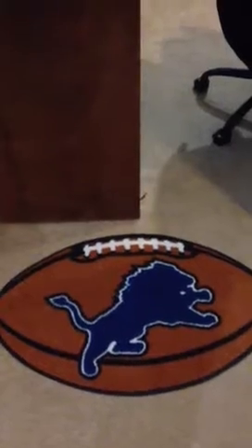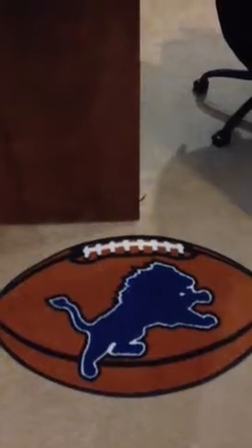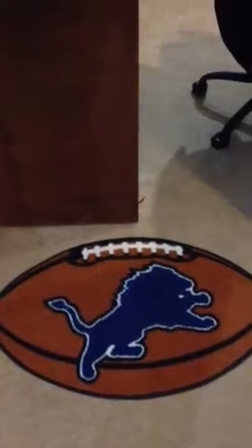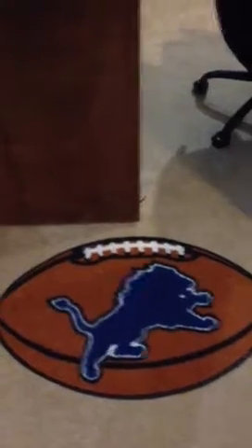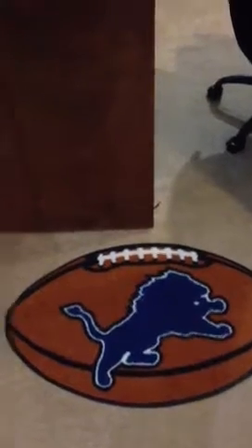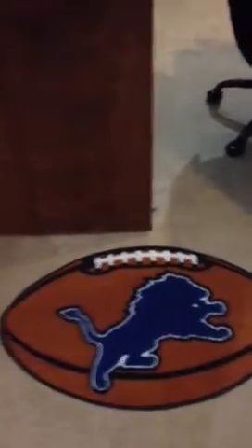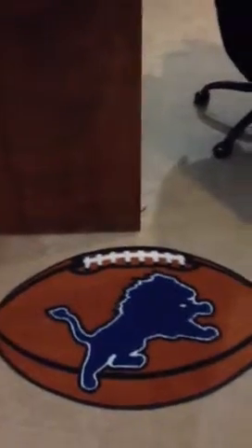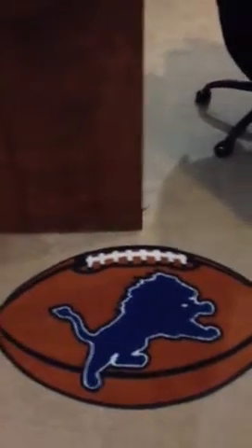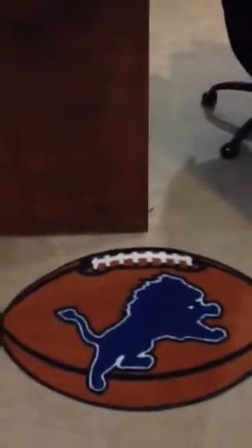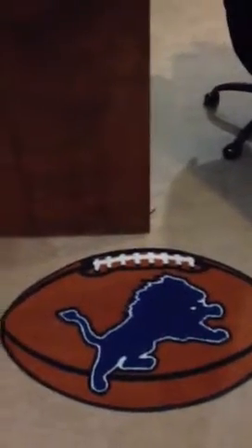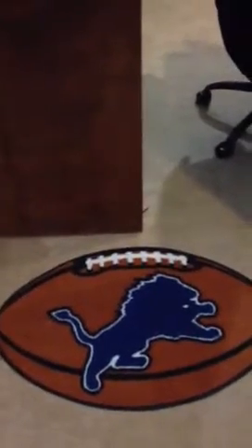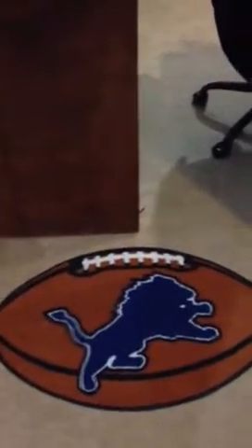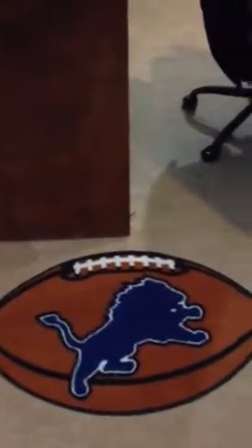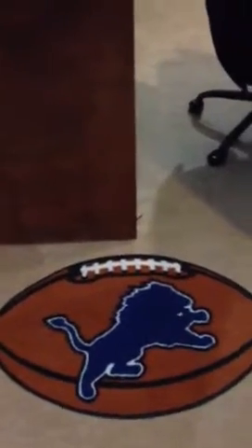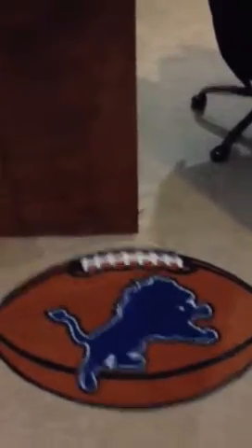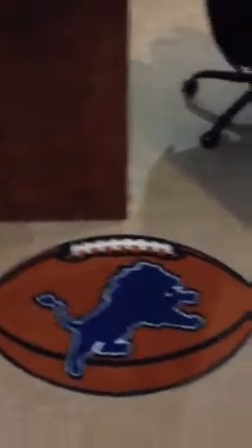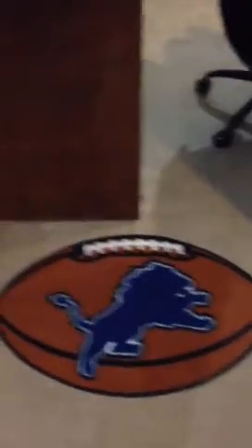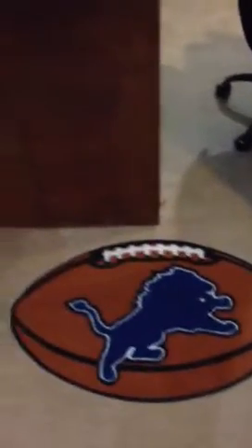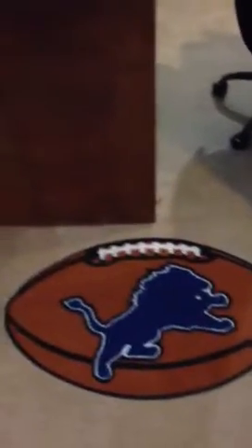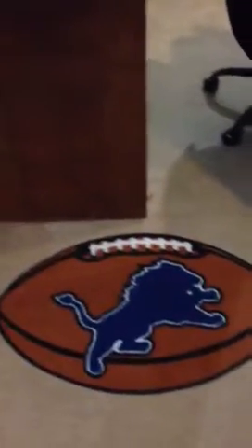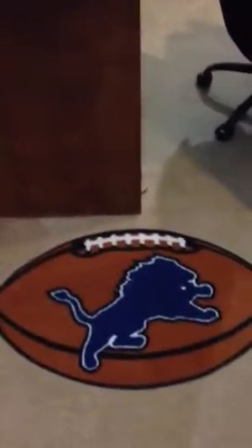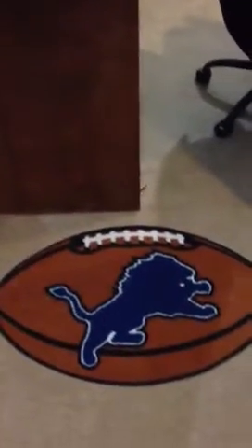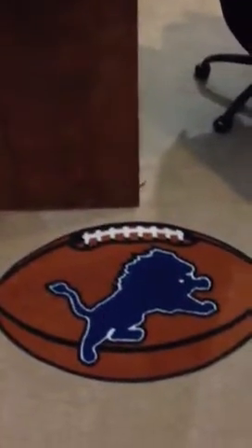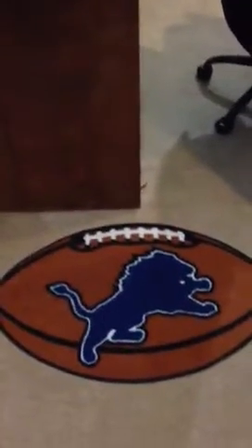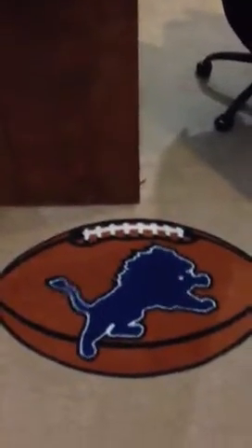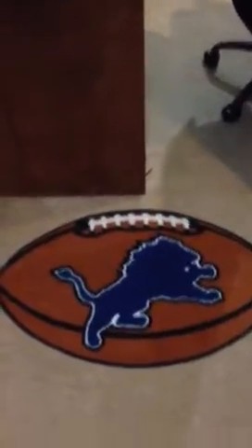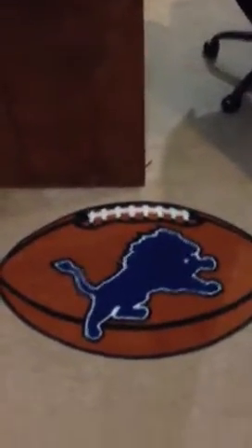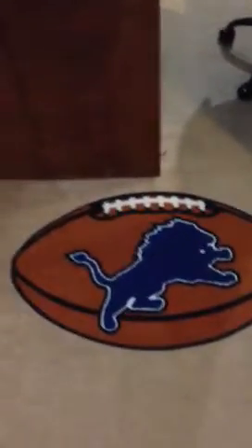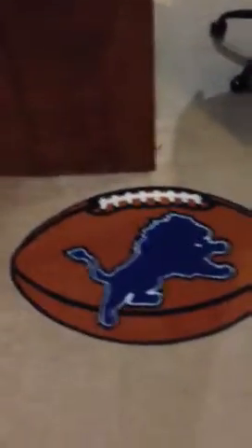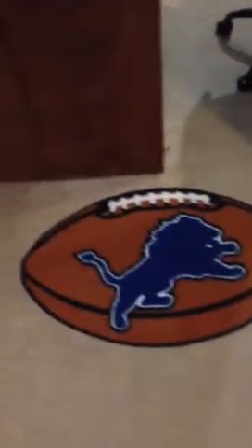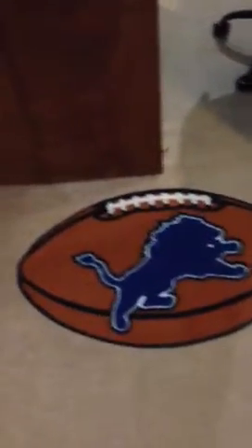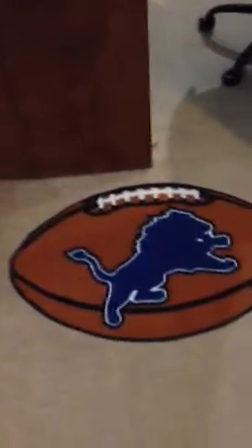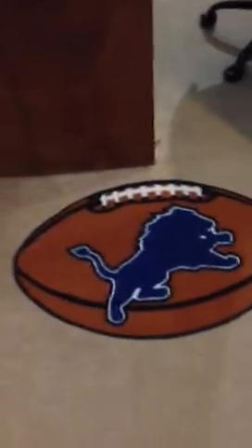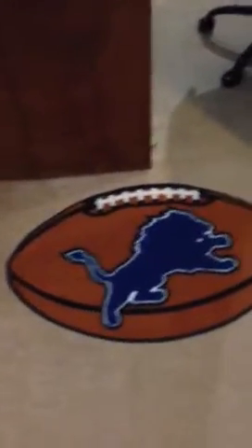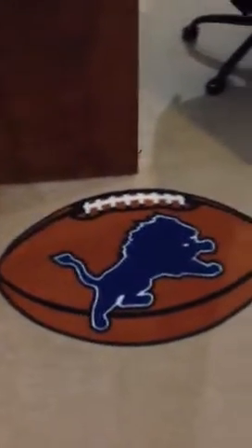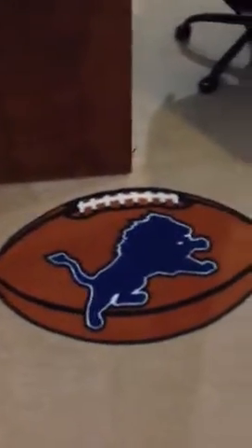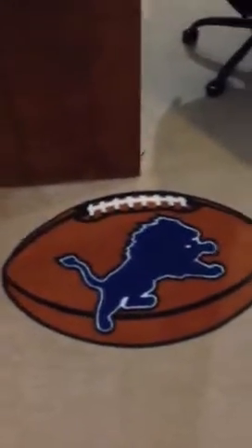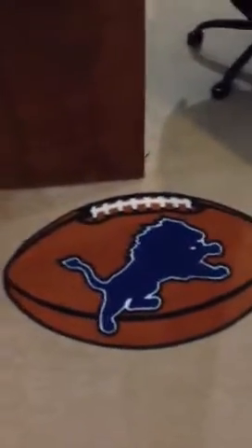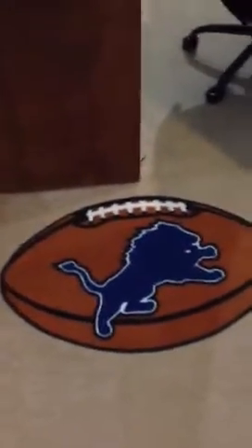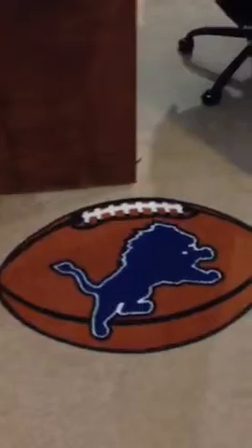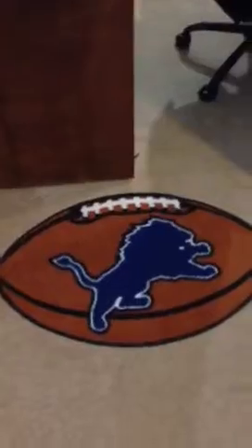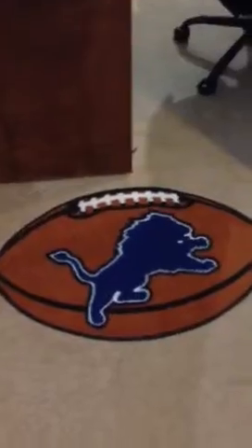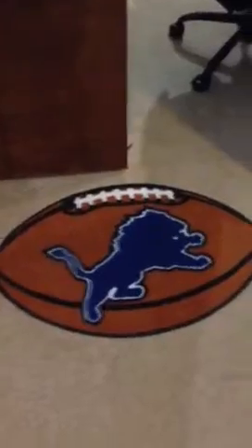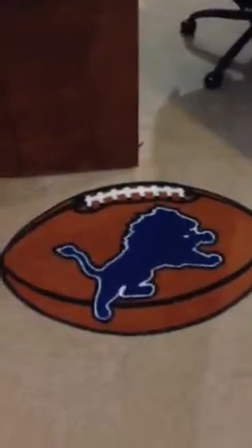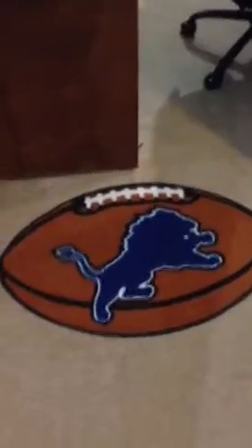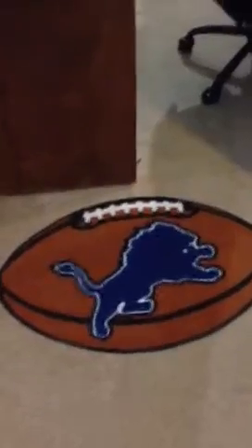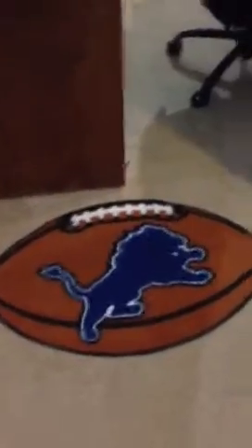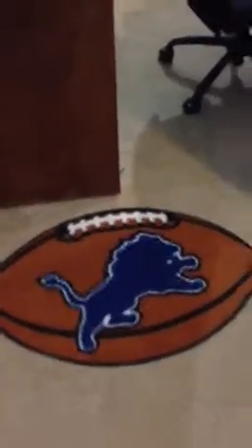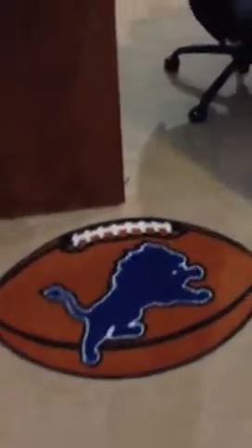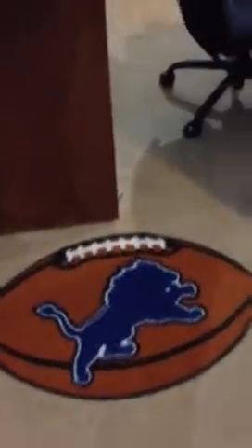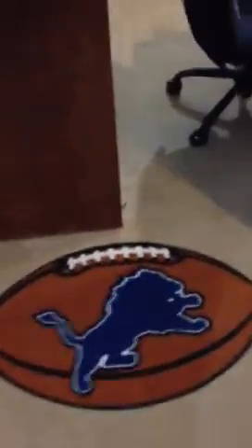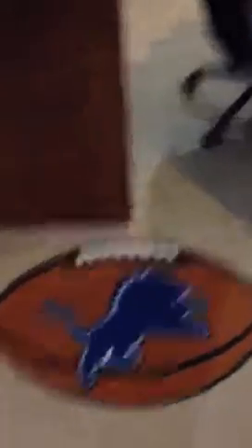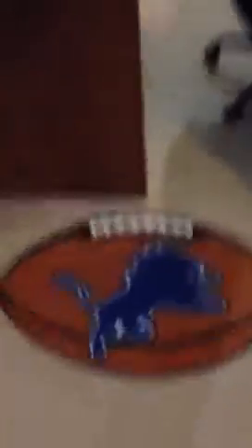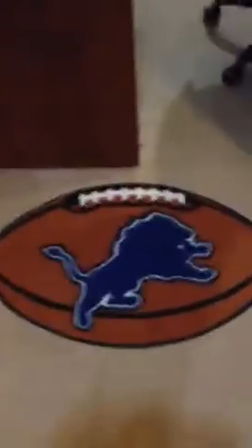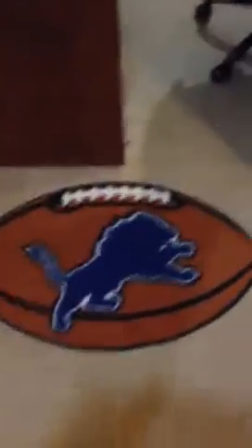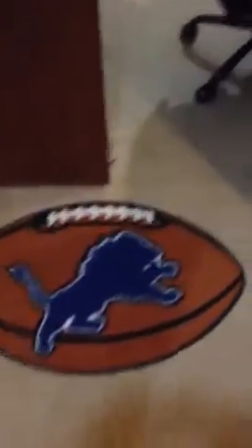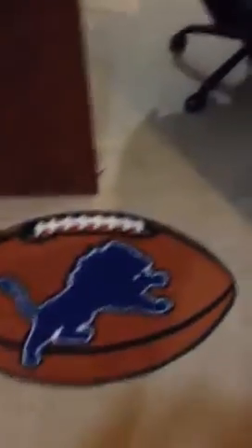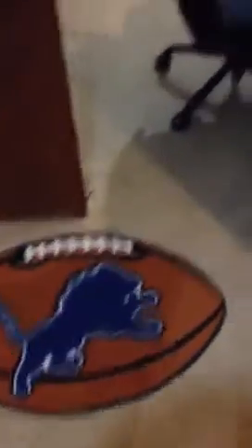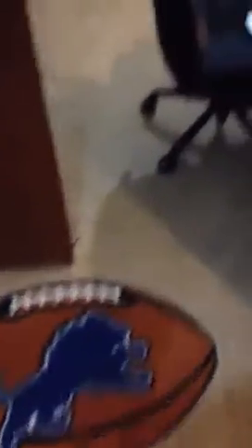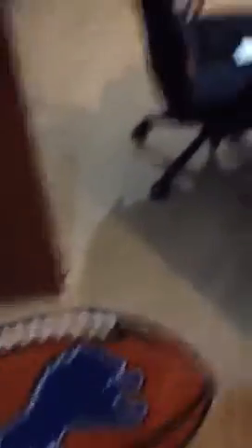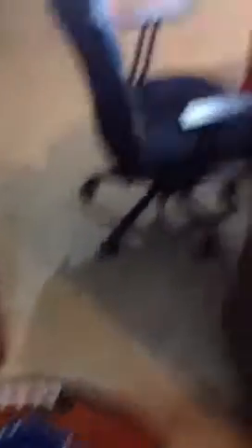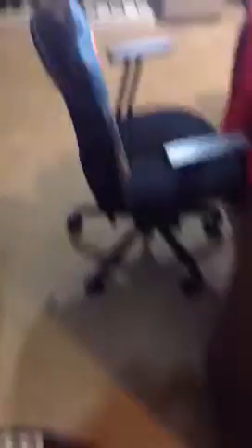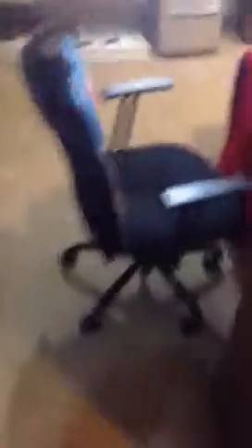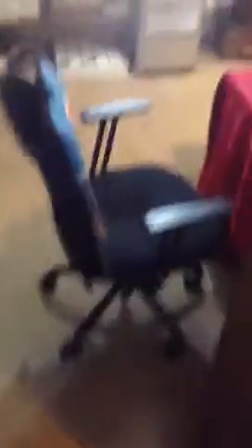Hey everybody, this is VSL Sports Cards. I'm going to show you guys my card room. As you can see, I'm a pretty big Lions fan.